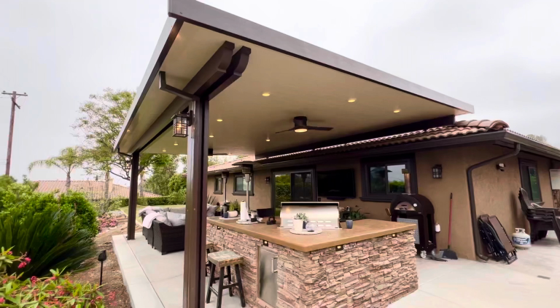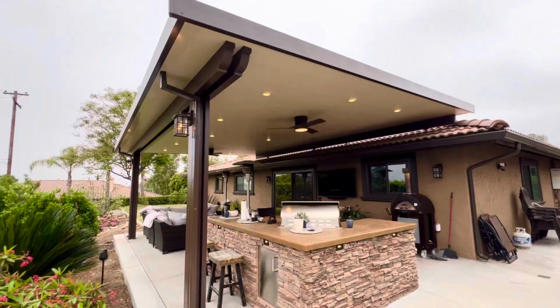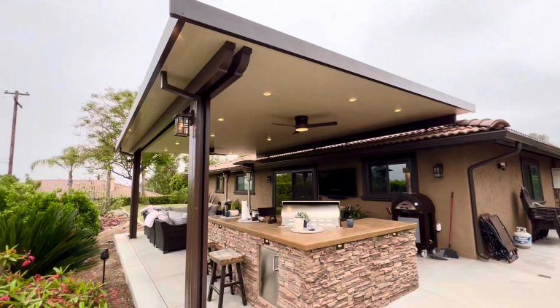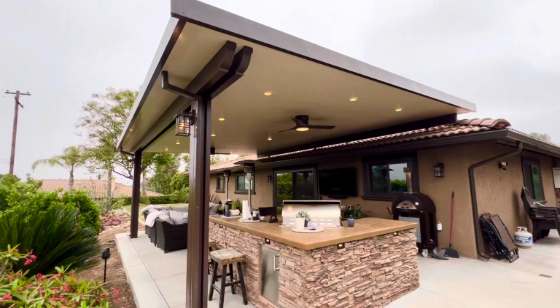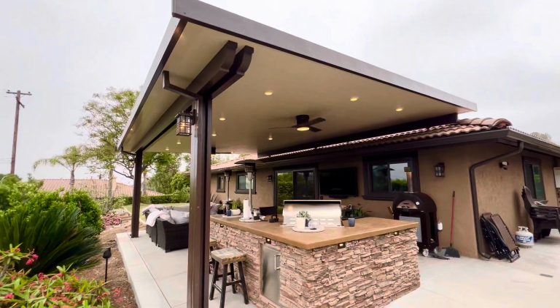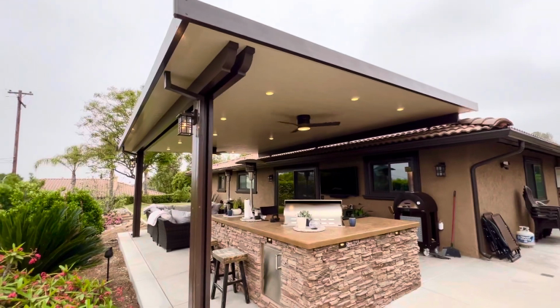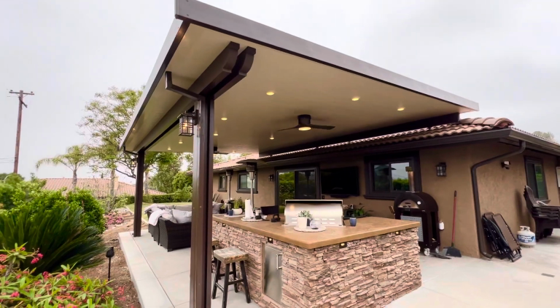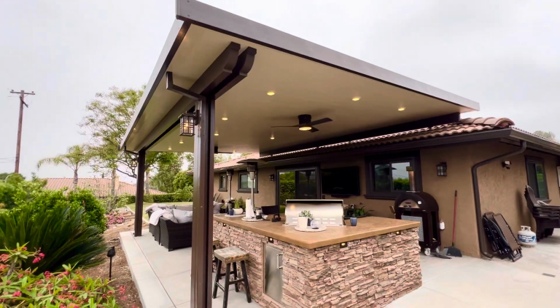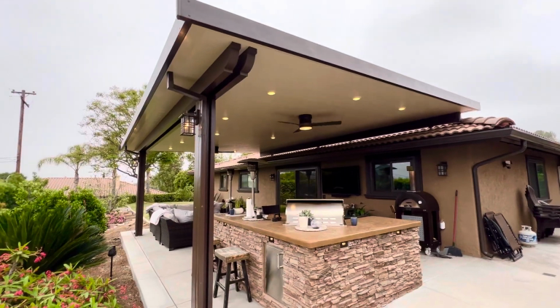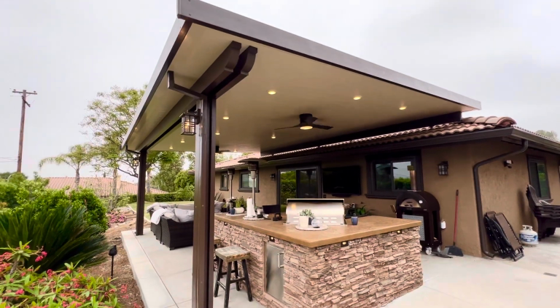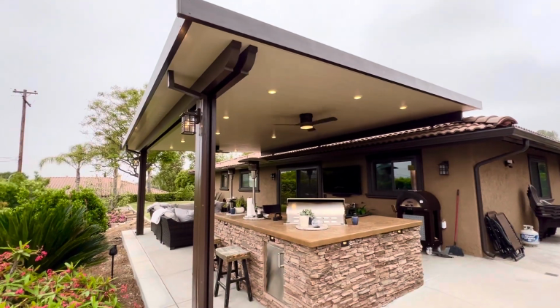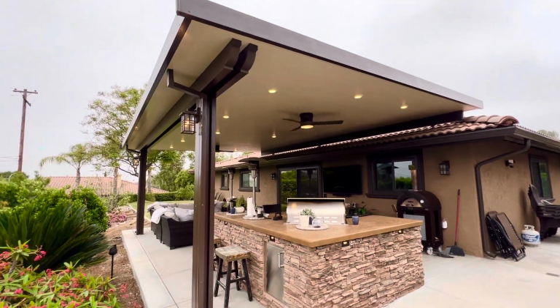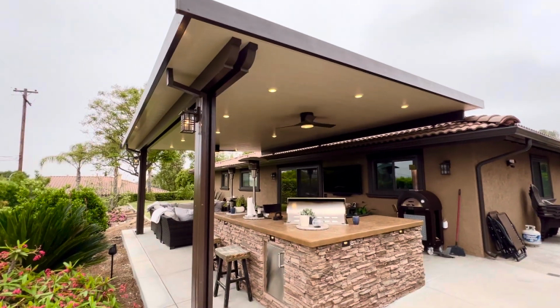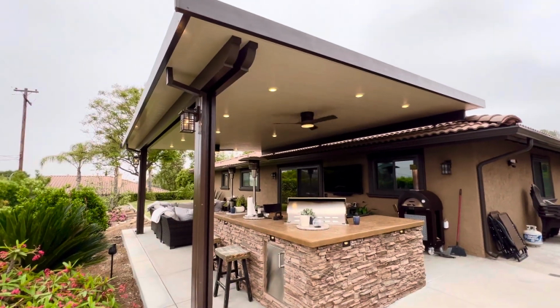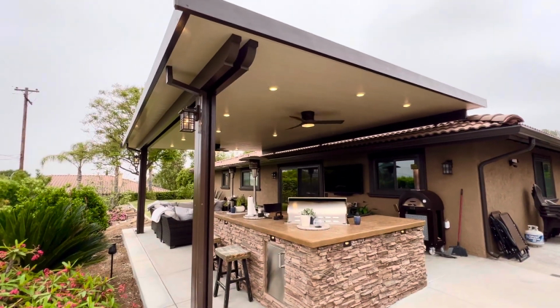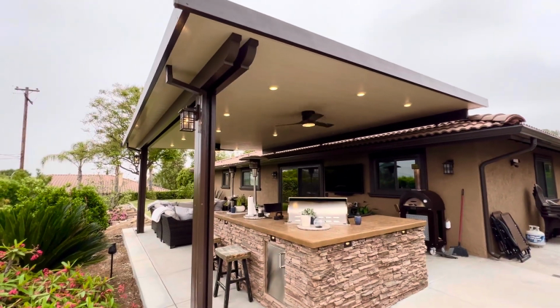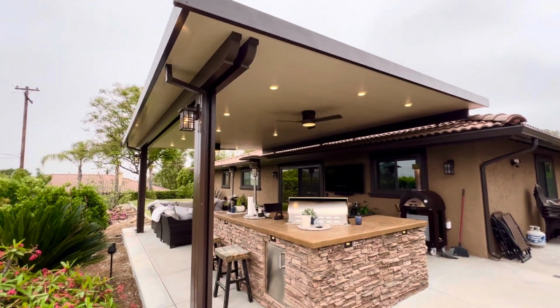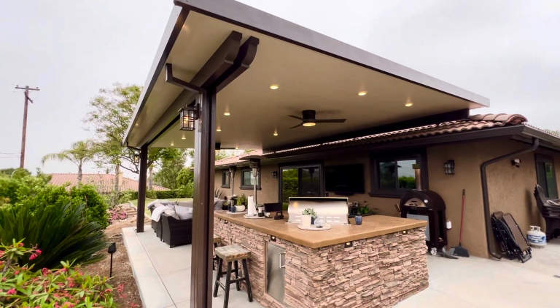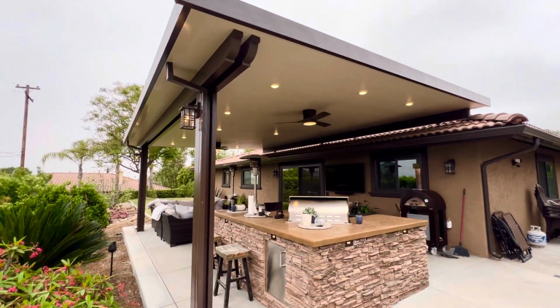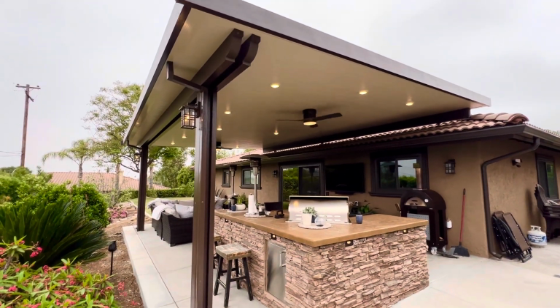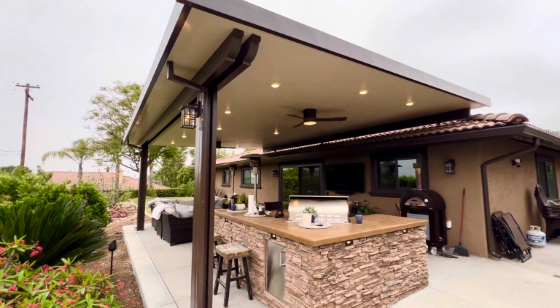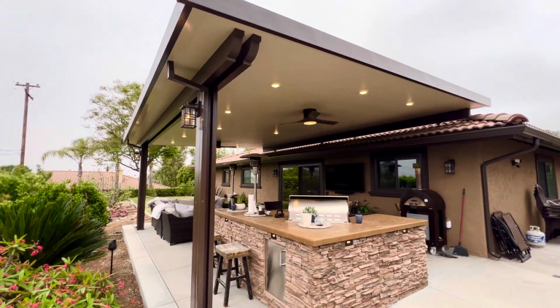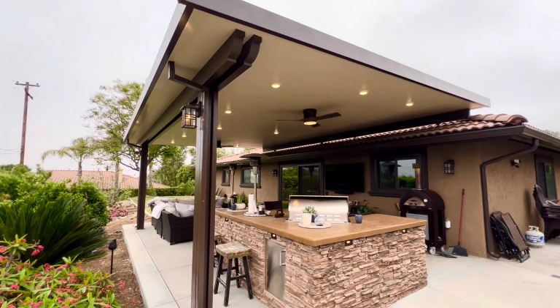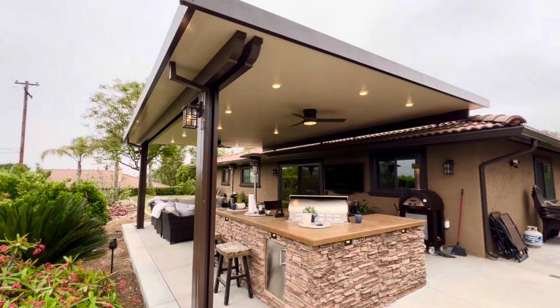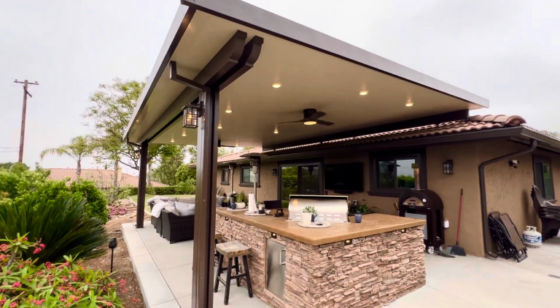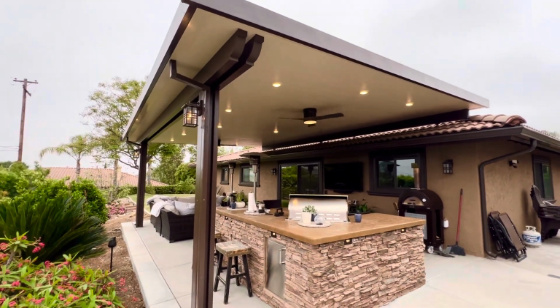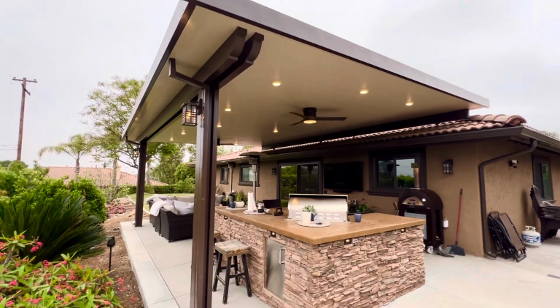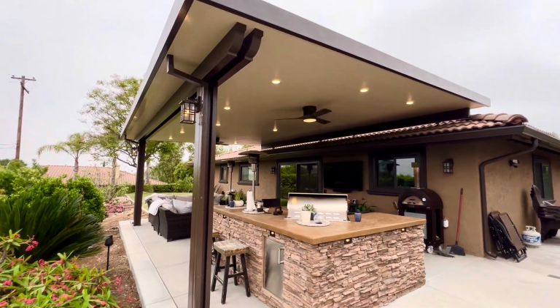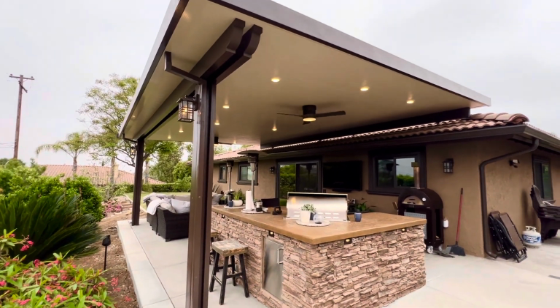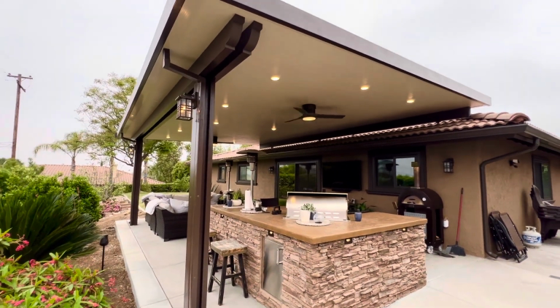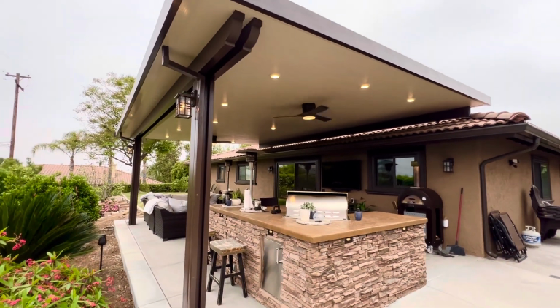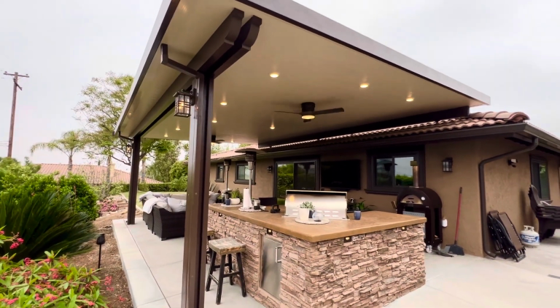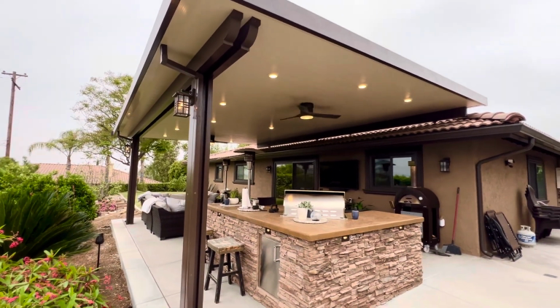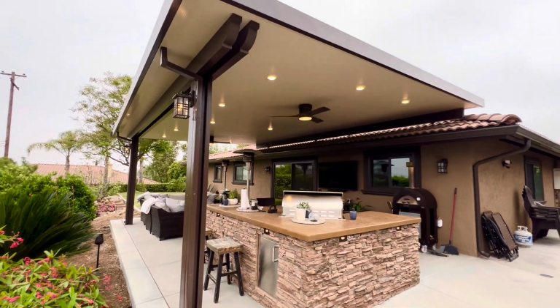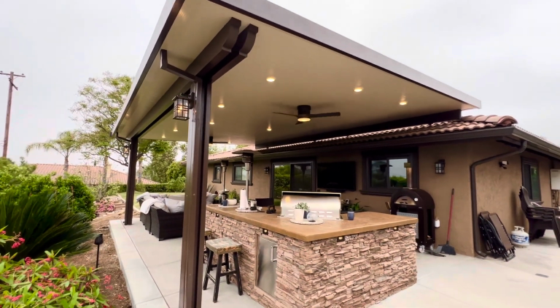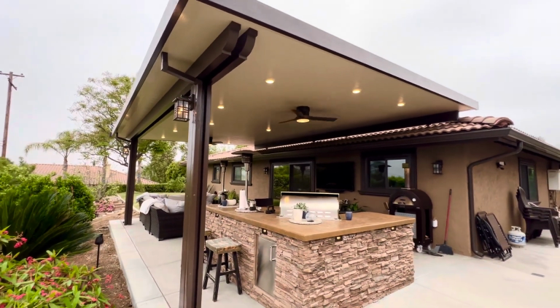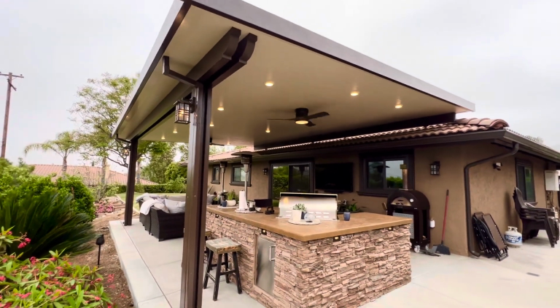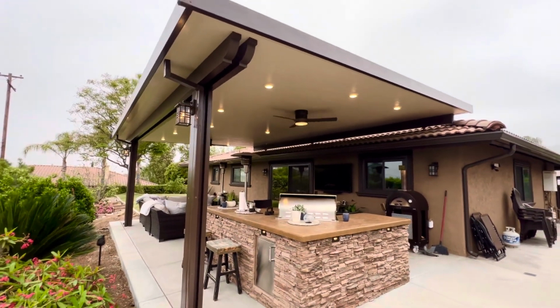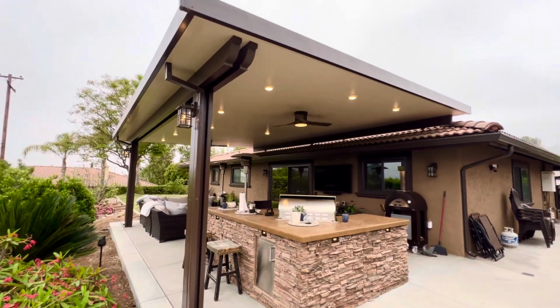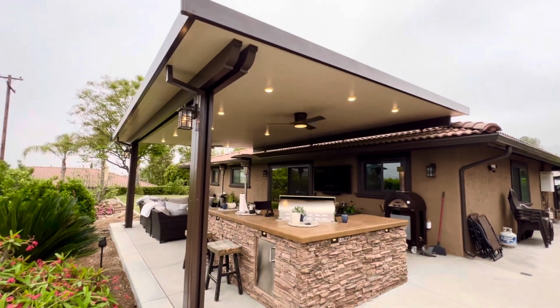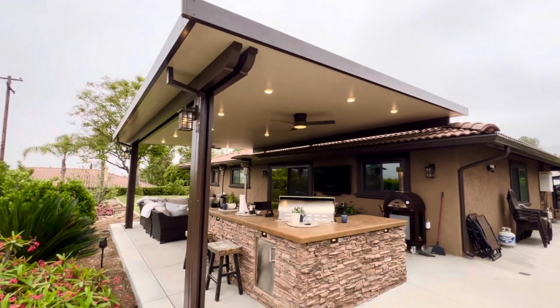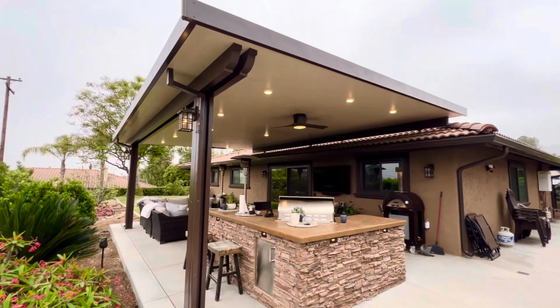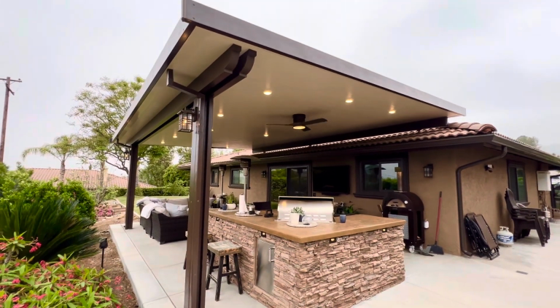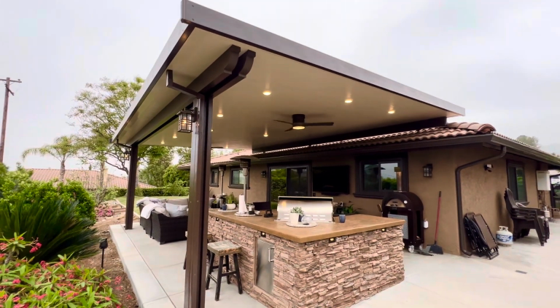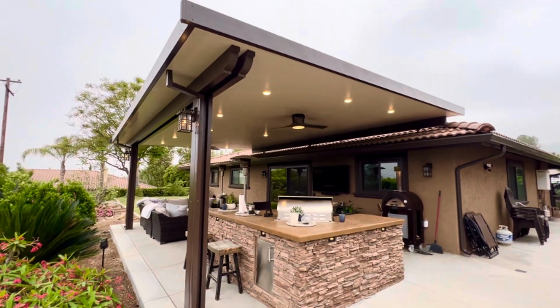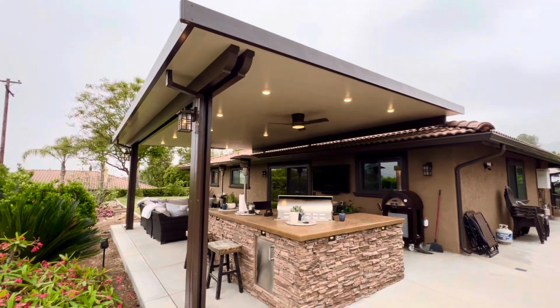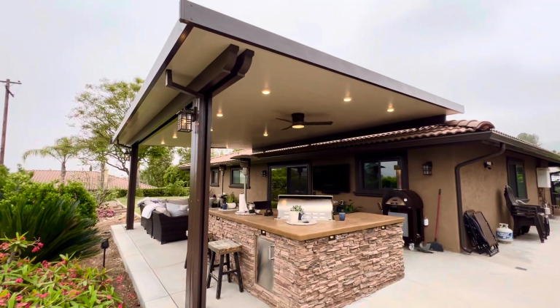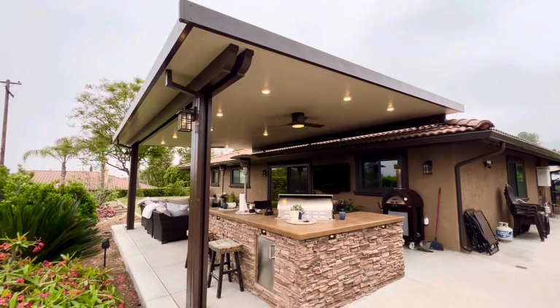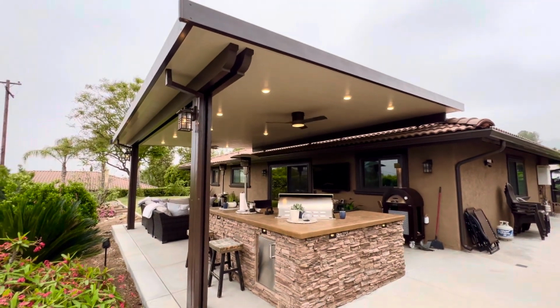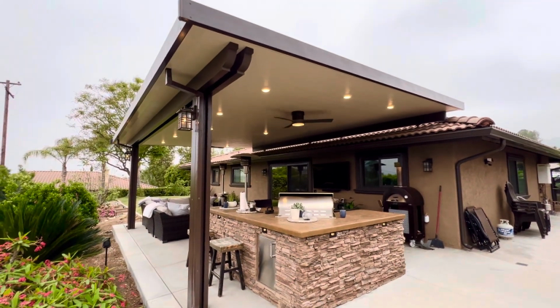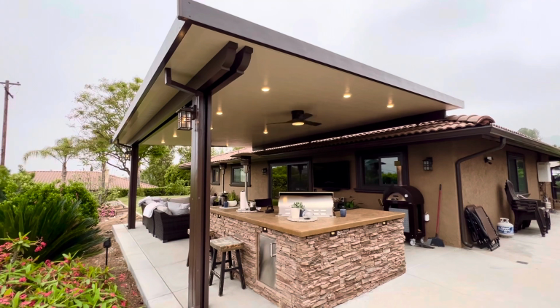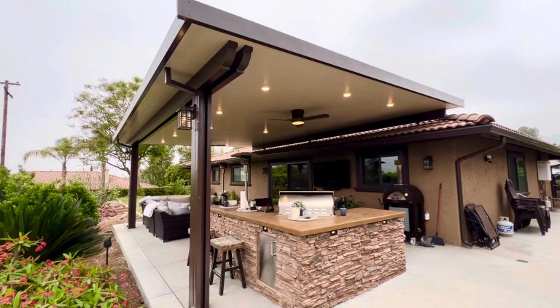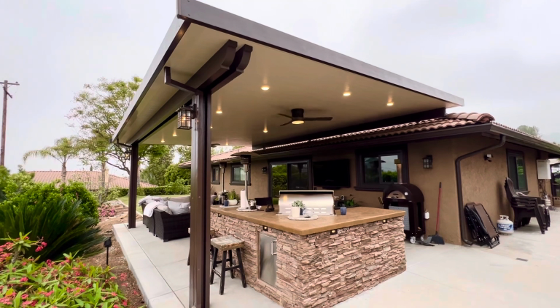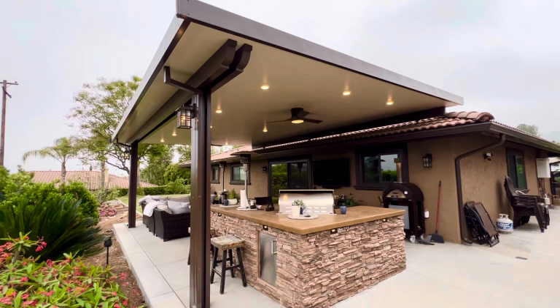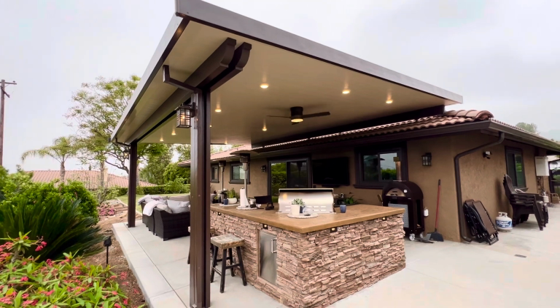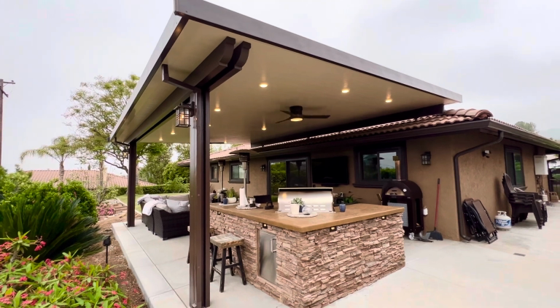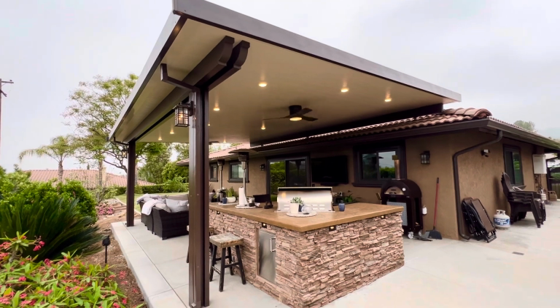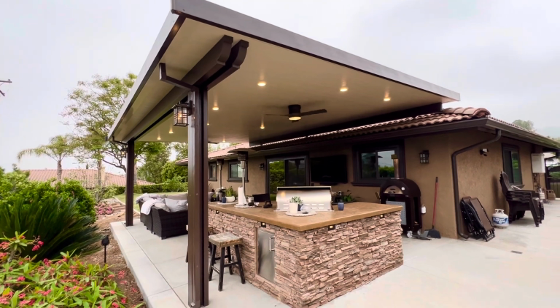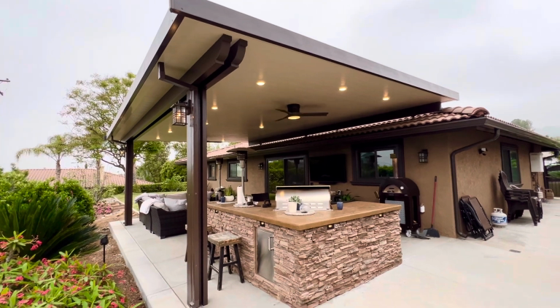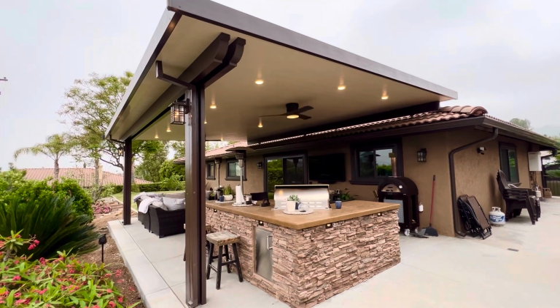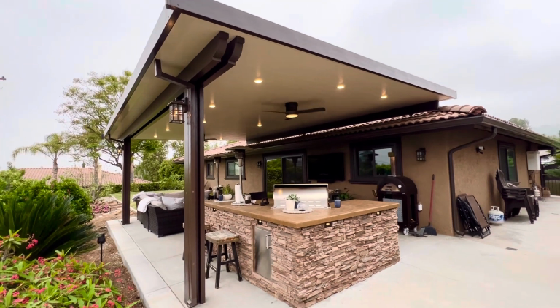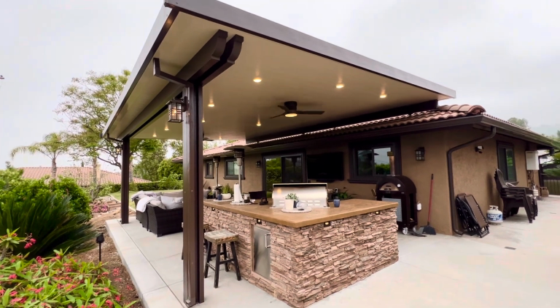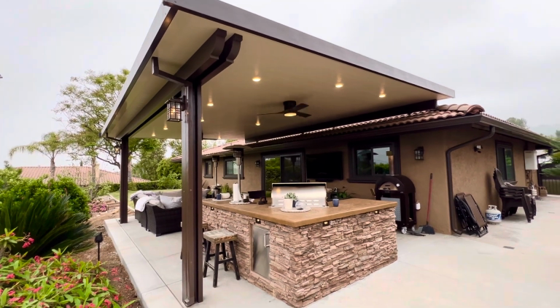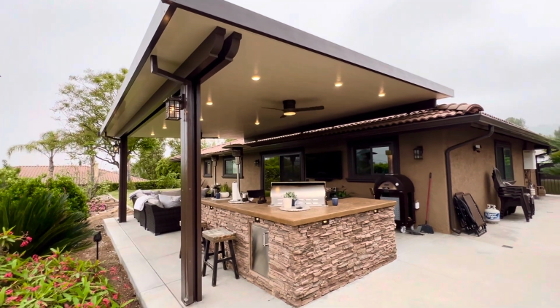Hey guys, how you doing? It's Mike Sosa with Above and Beyond Patio Covers. Here's another project that is complete.